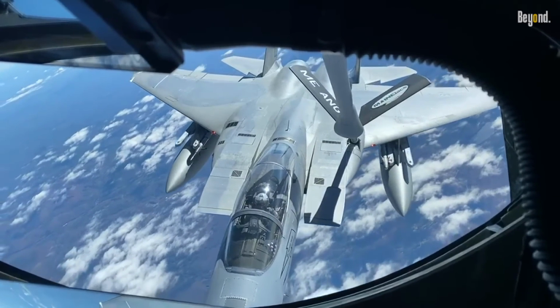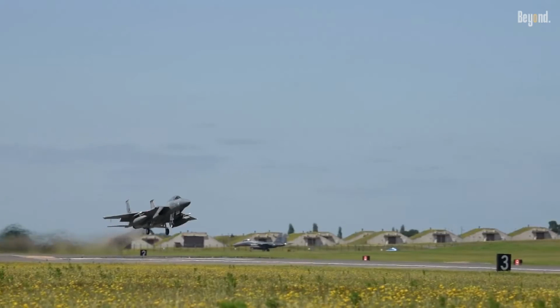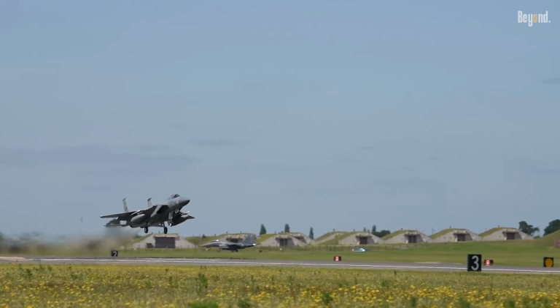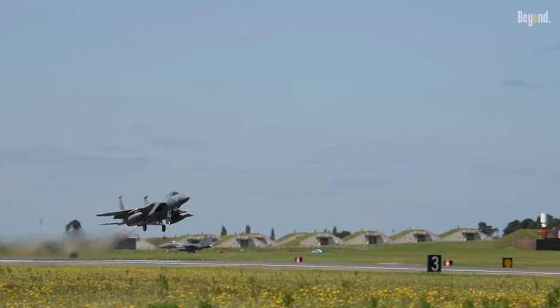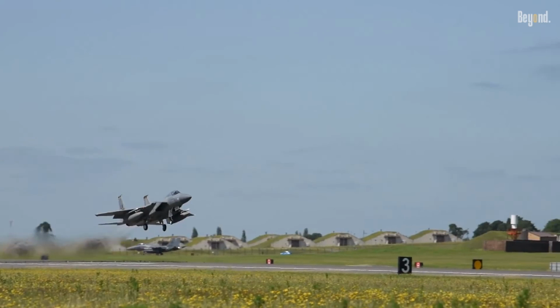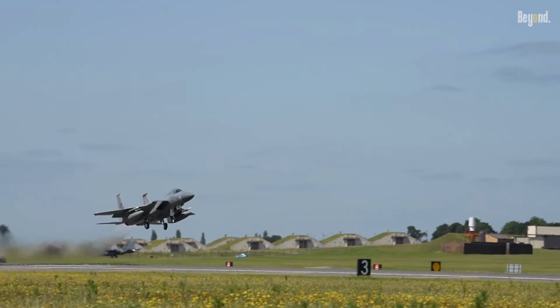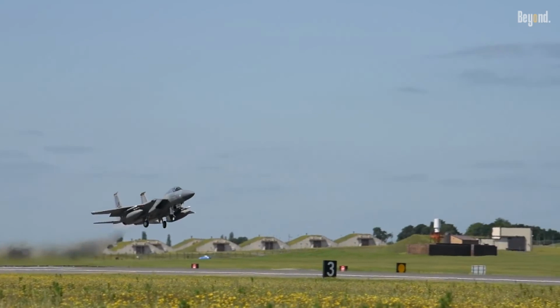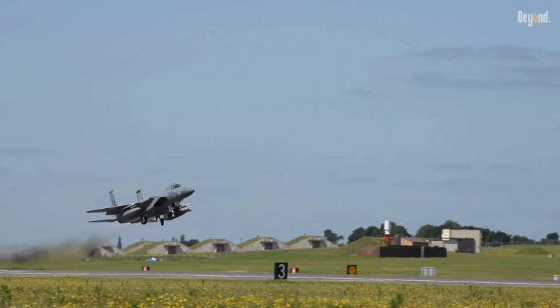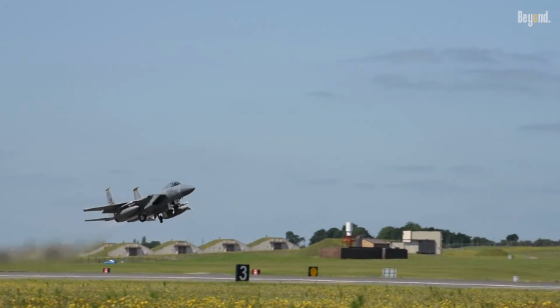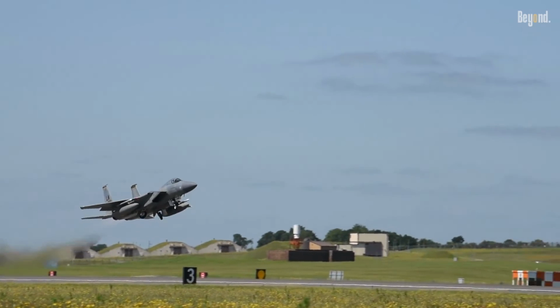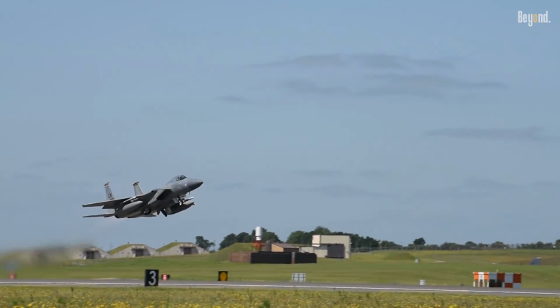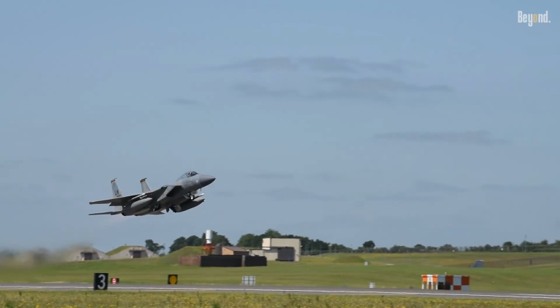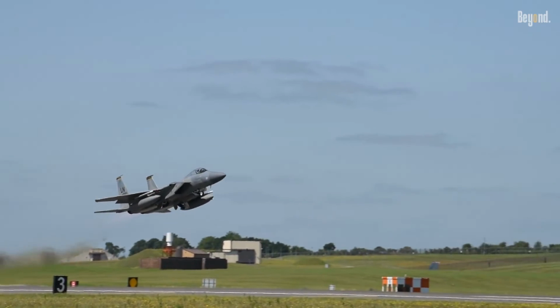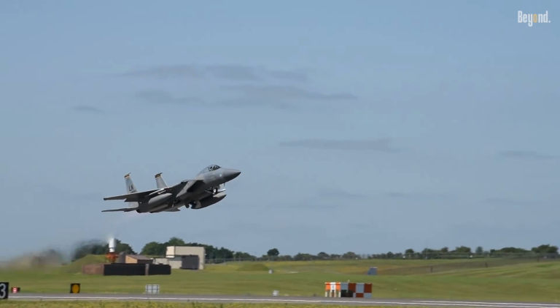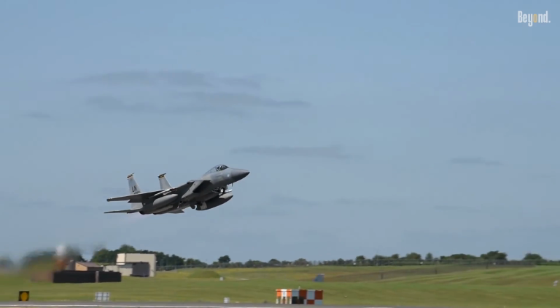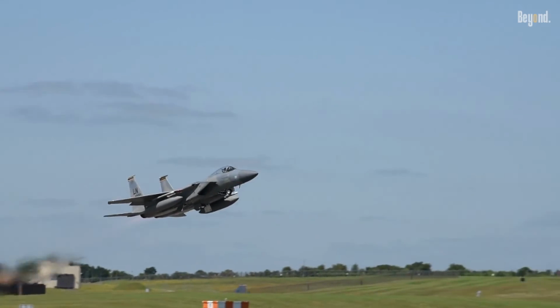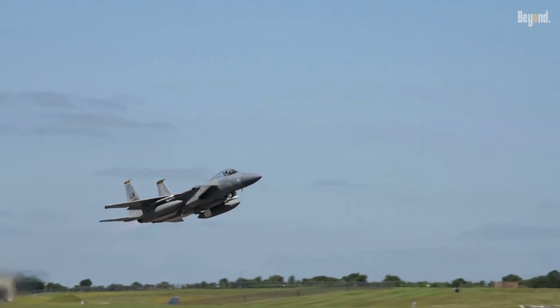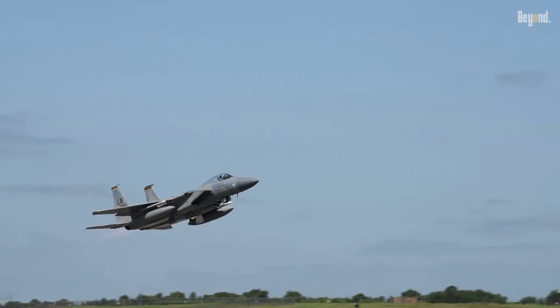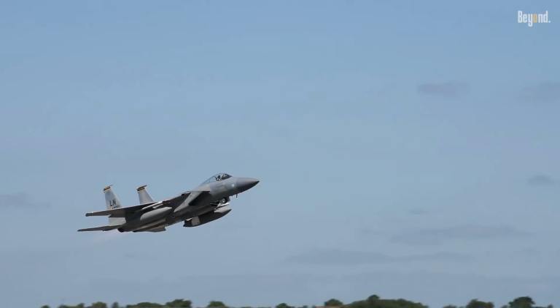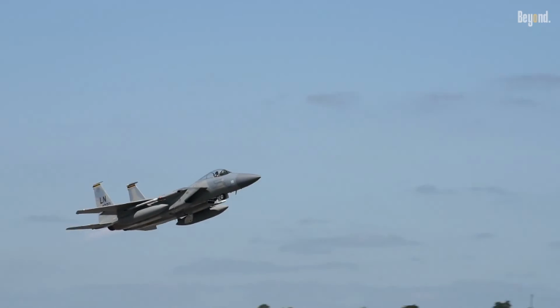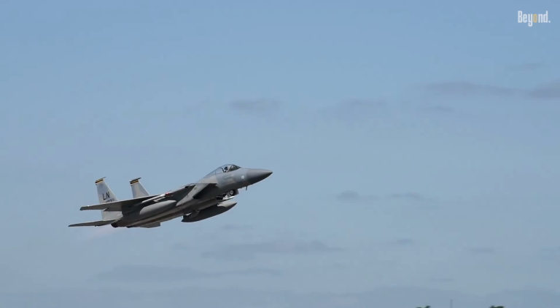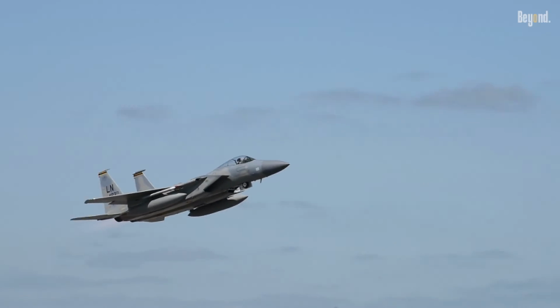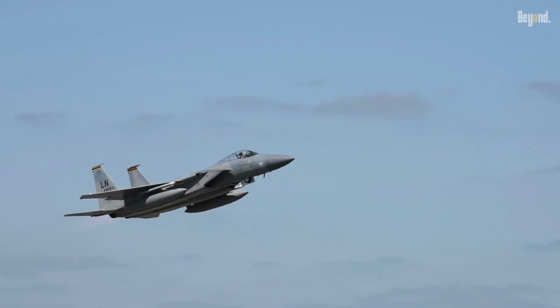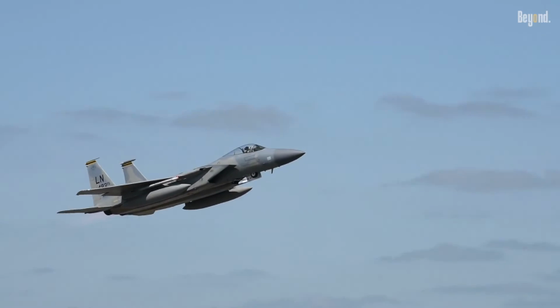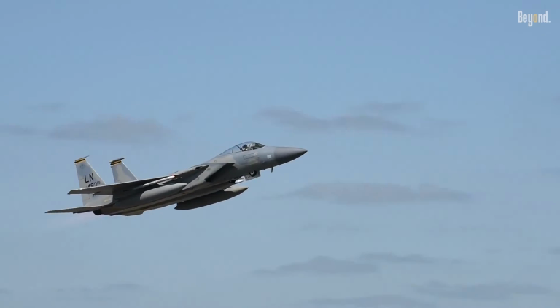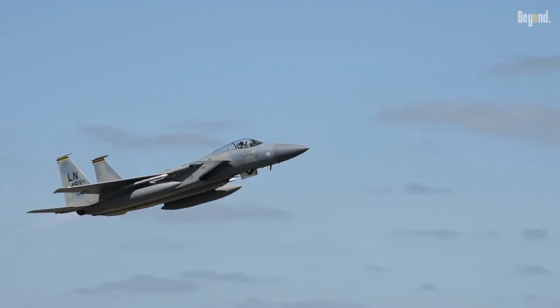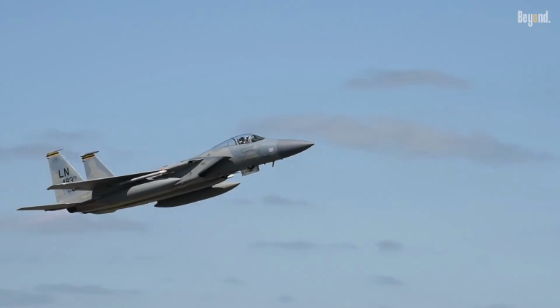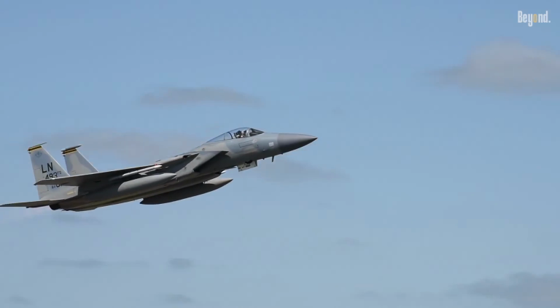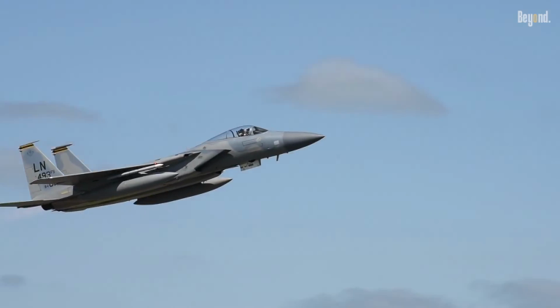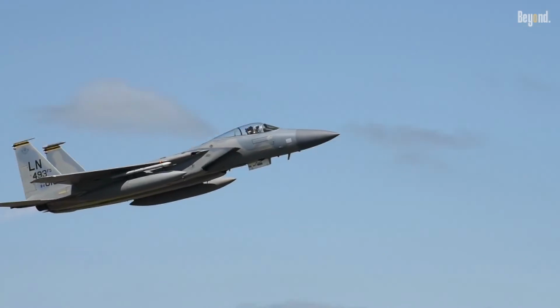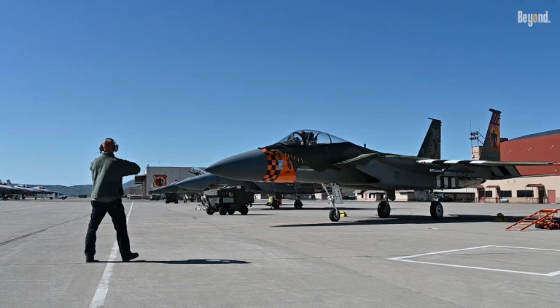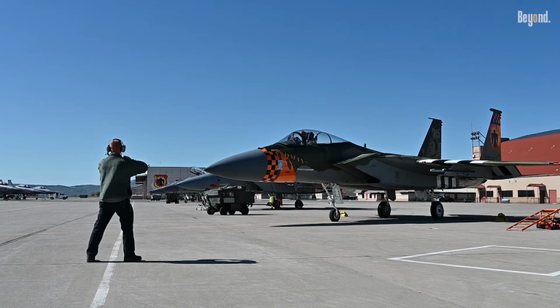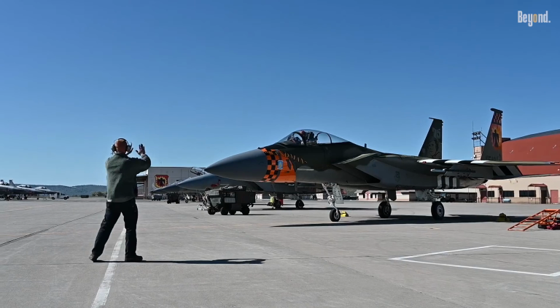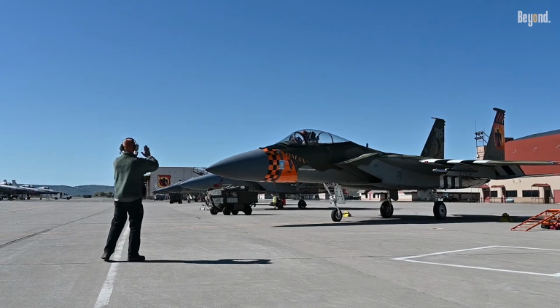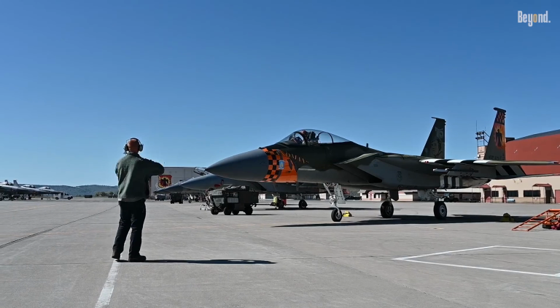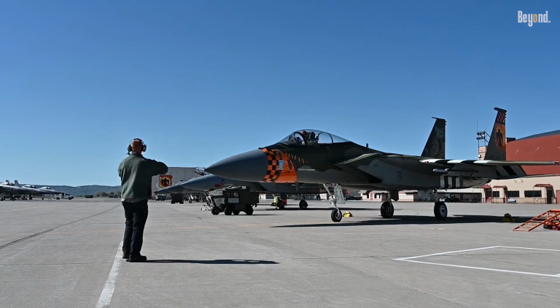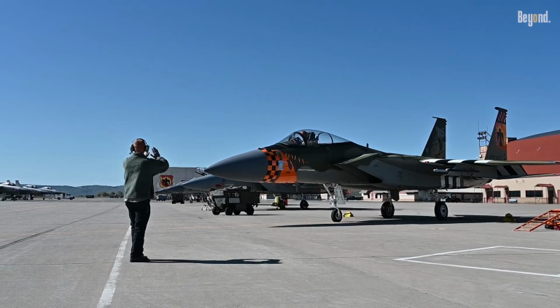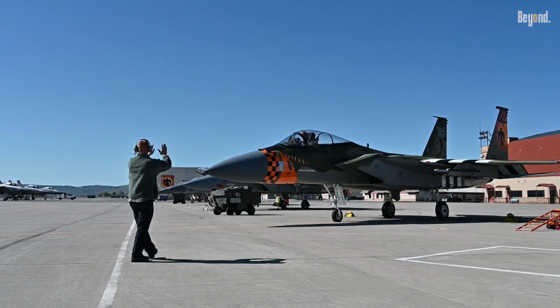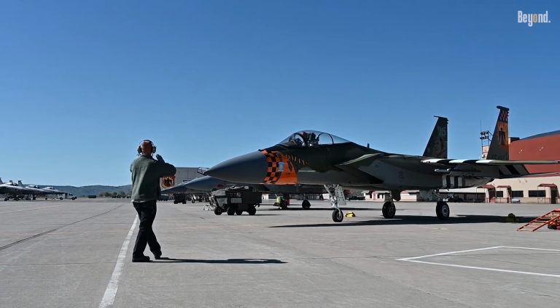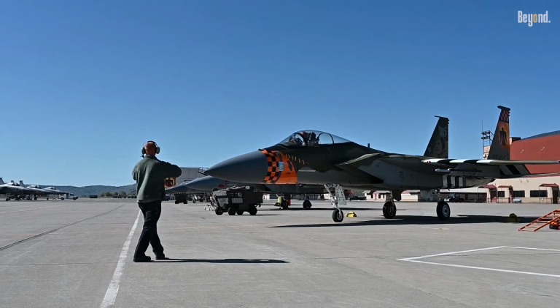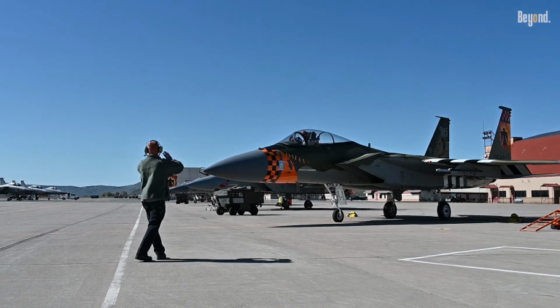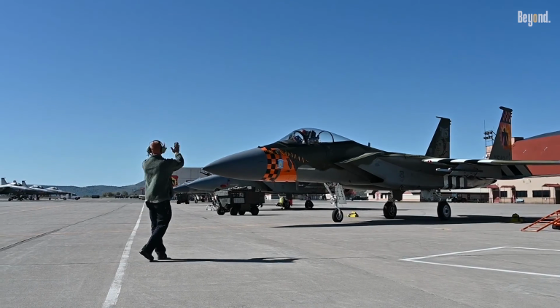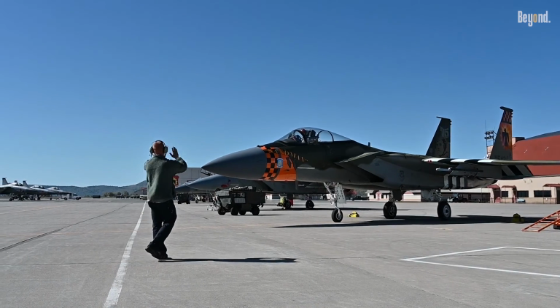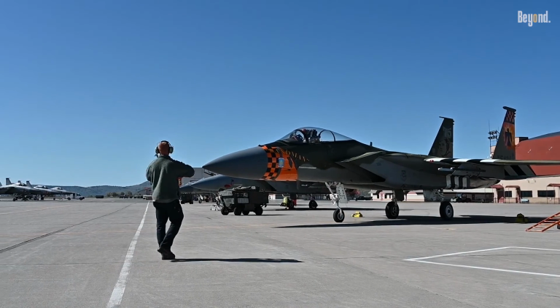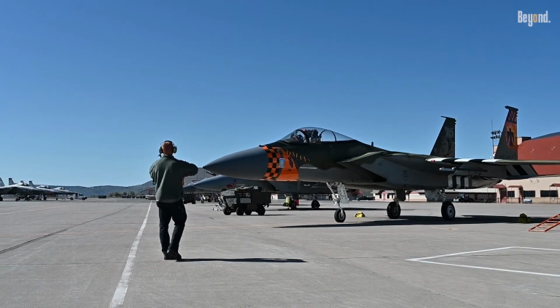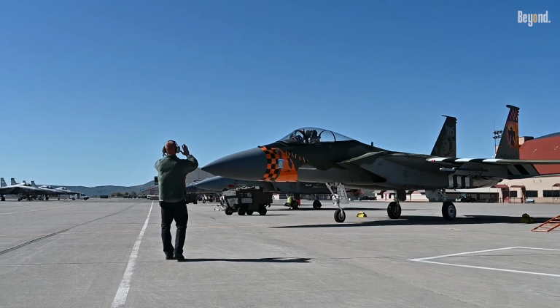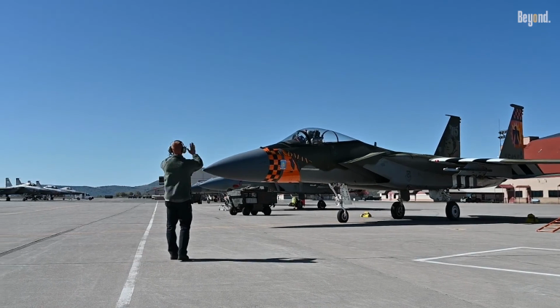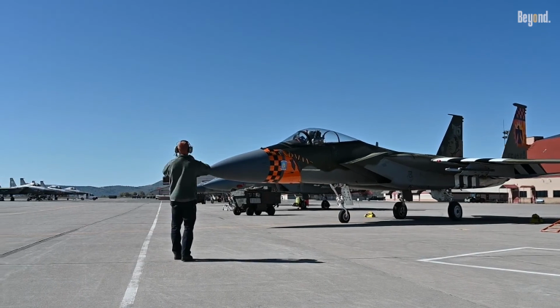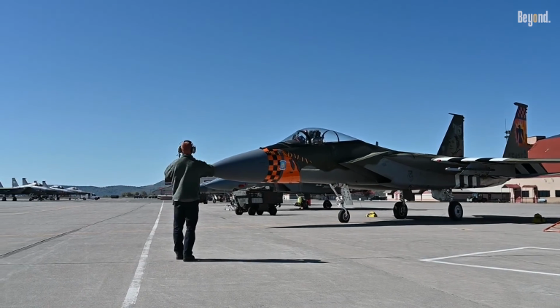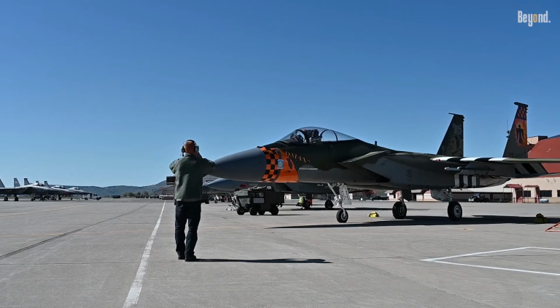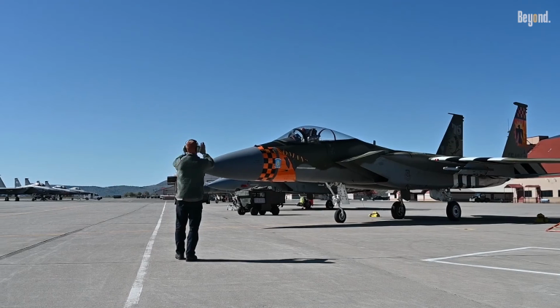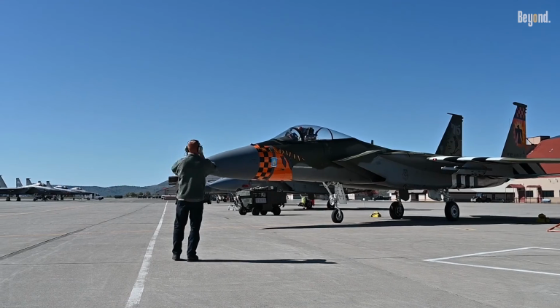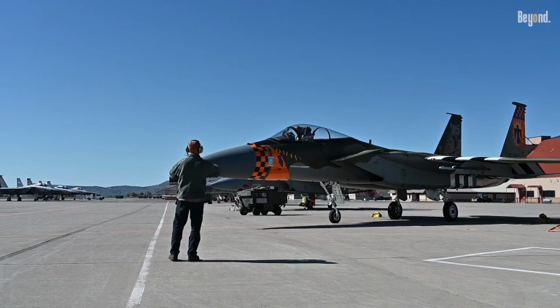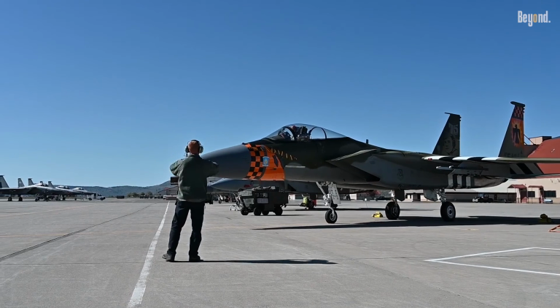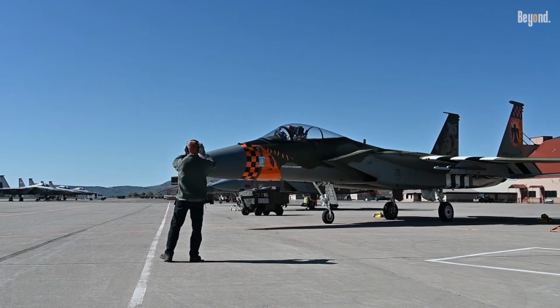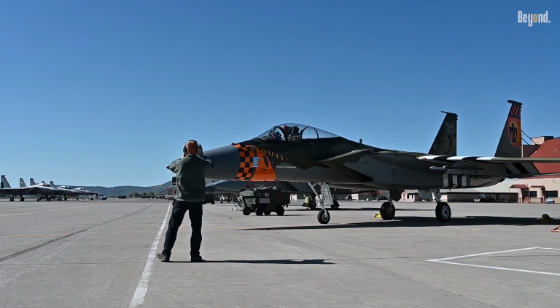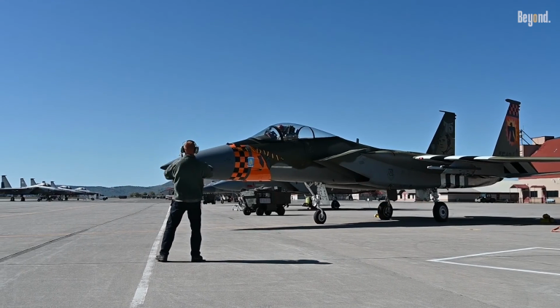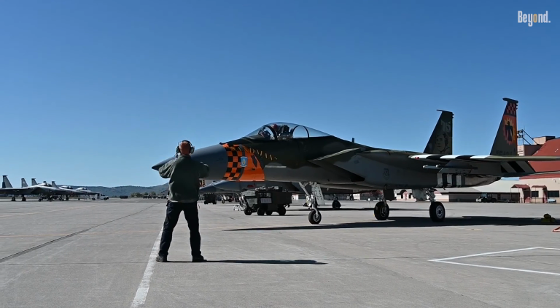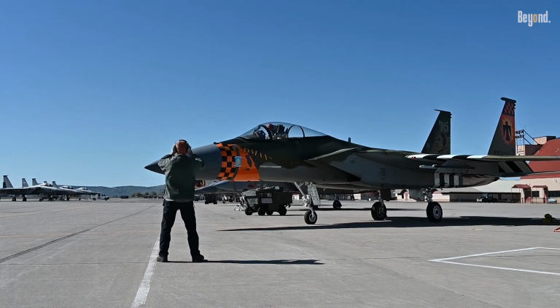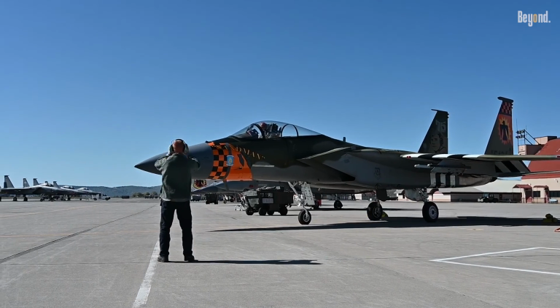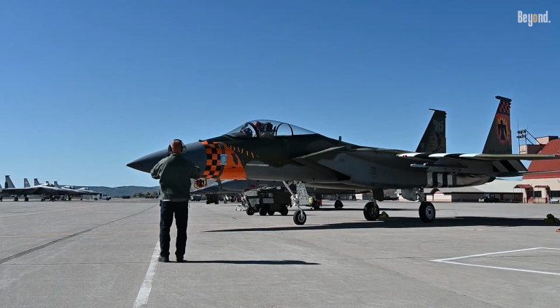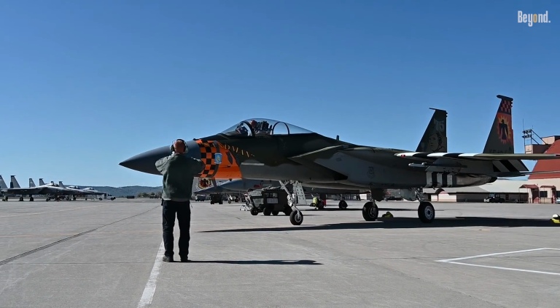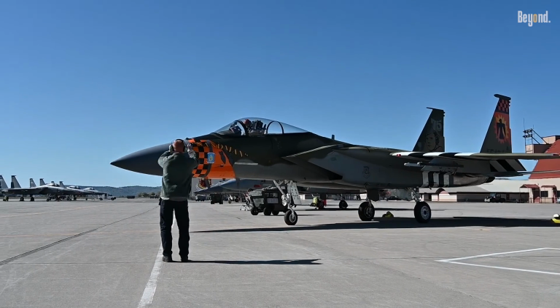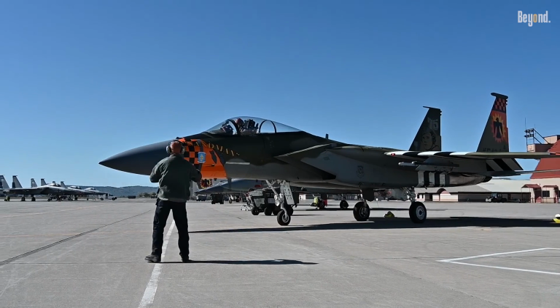With years of continuous upgrades, the F-15 will be one of the cornerstones of the U.S. Air Force's tactical air inventory for decades to come.